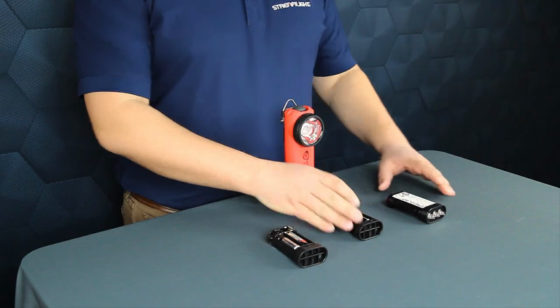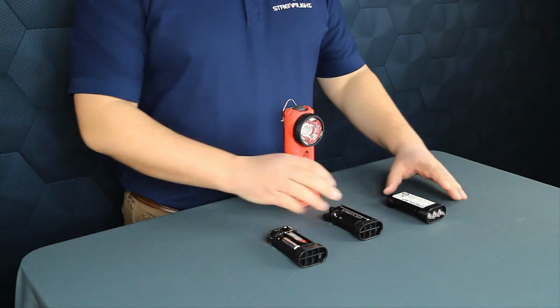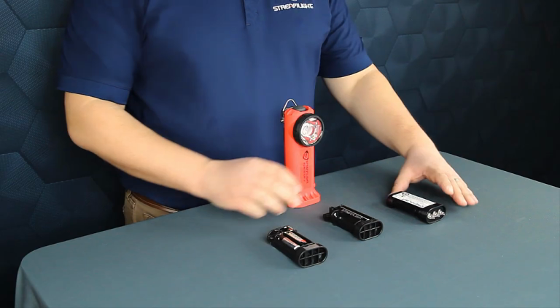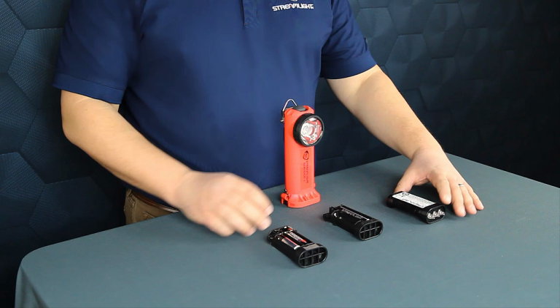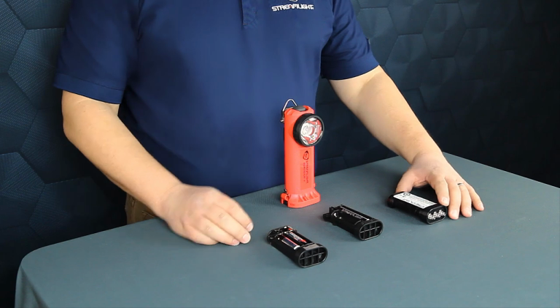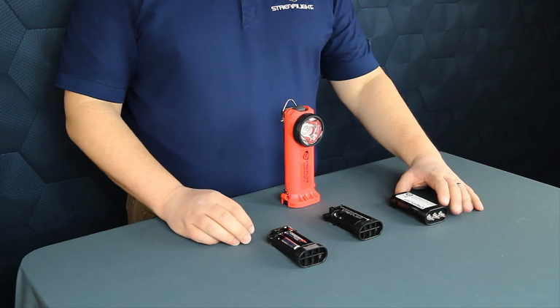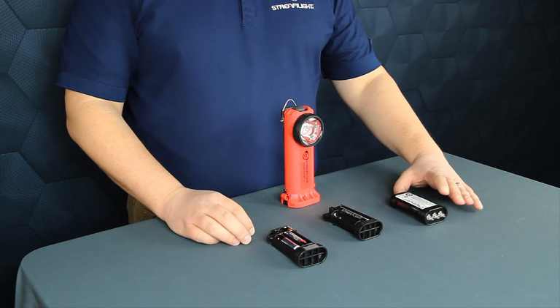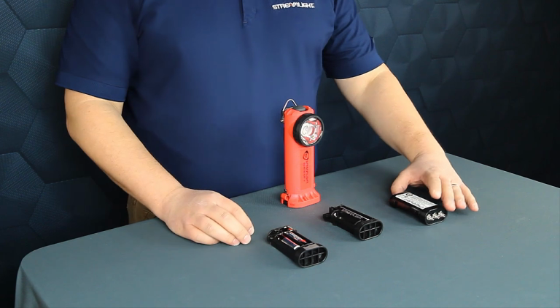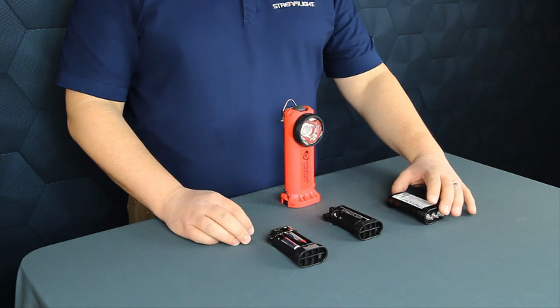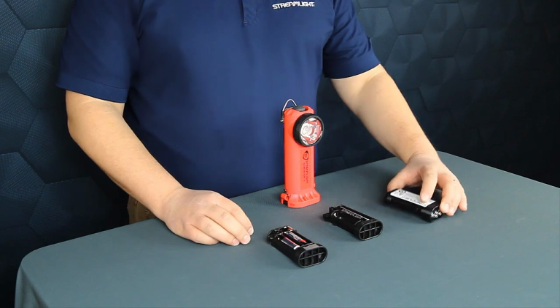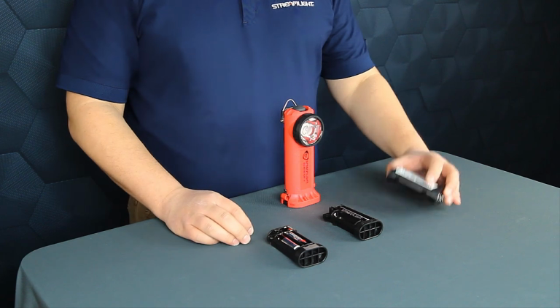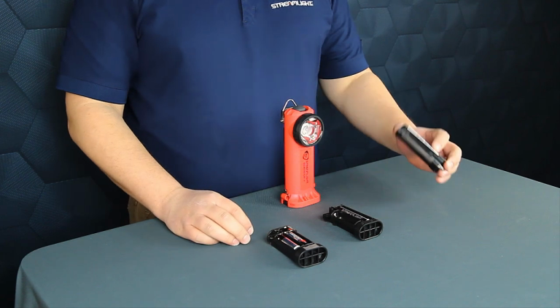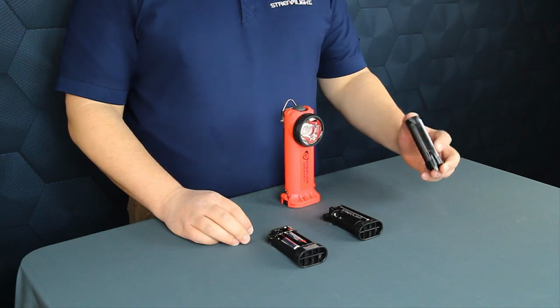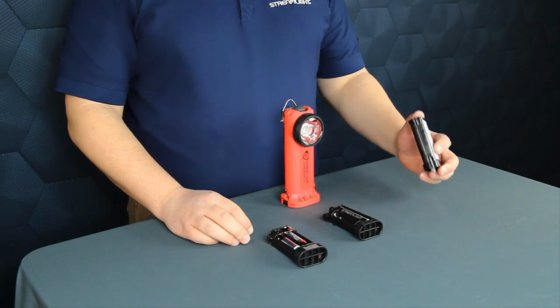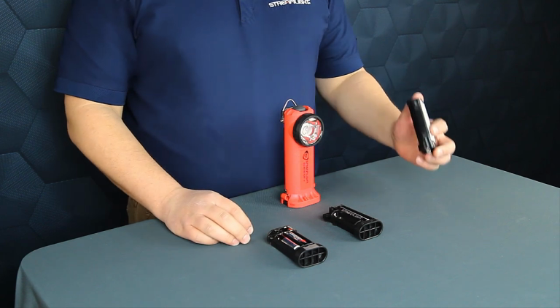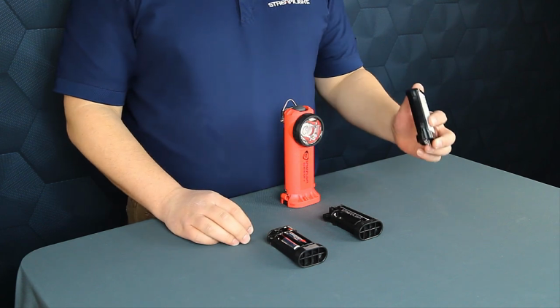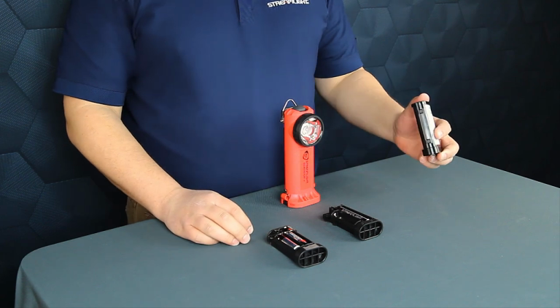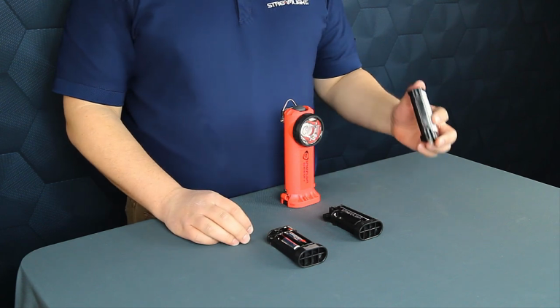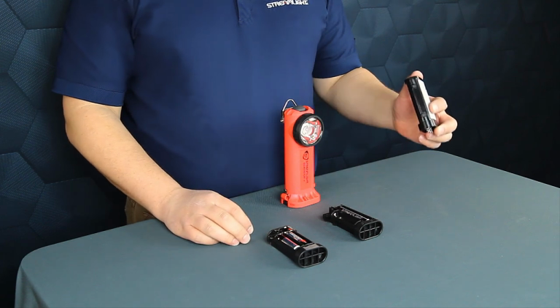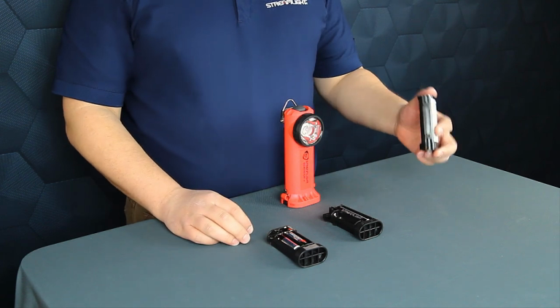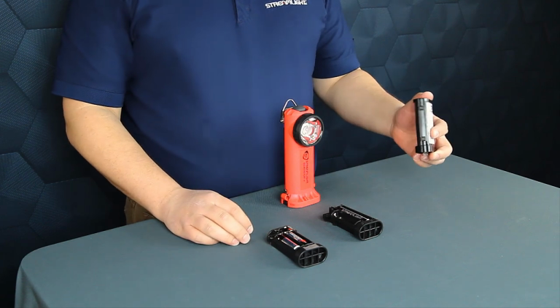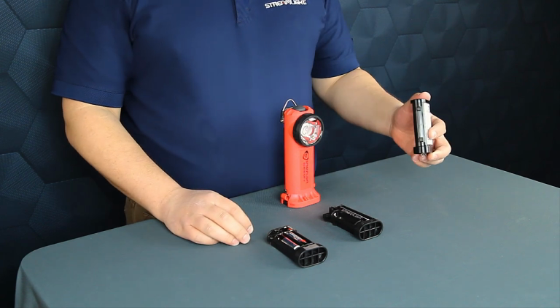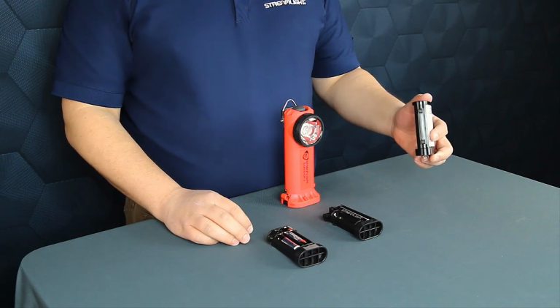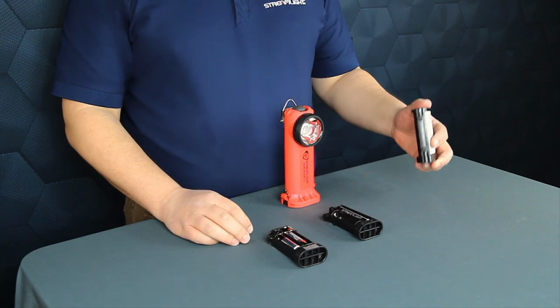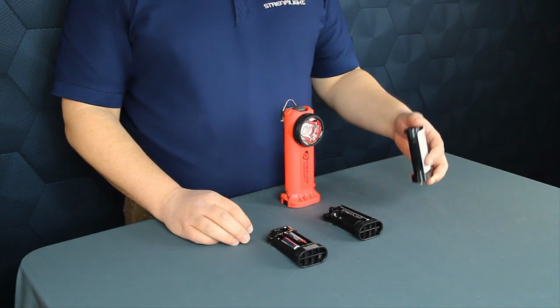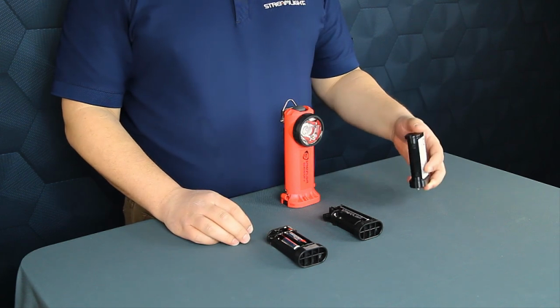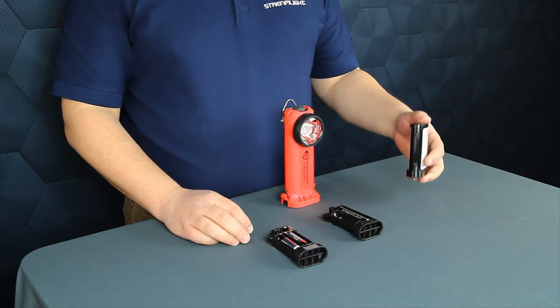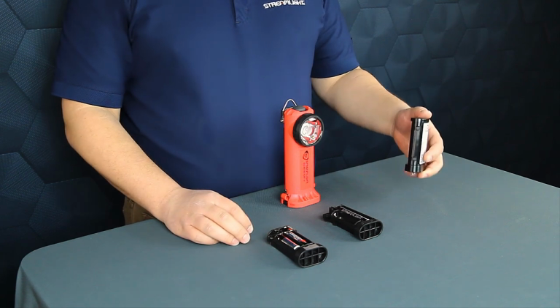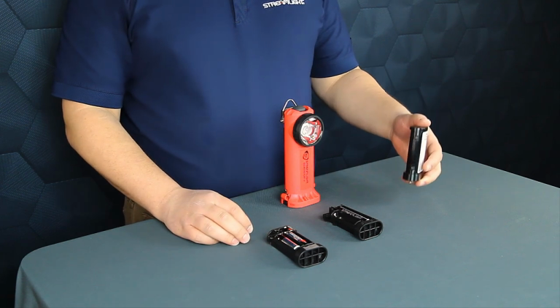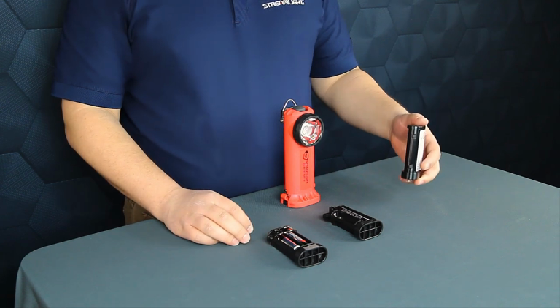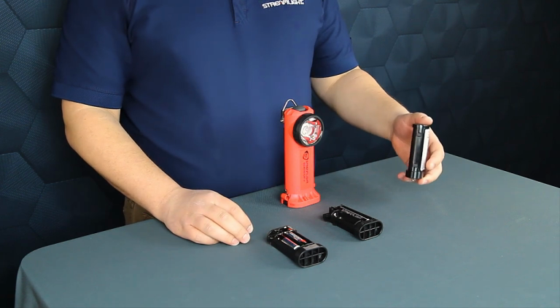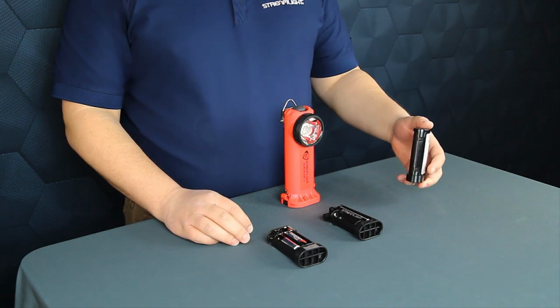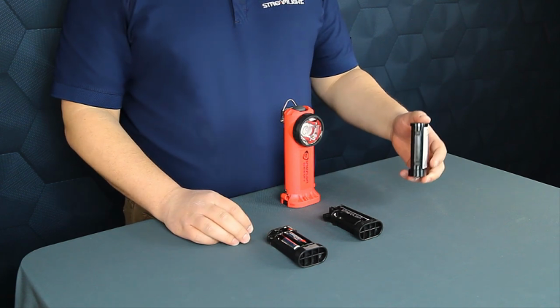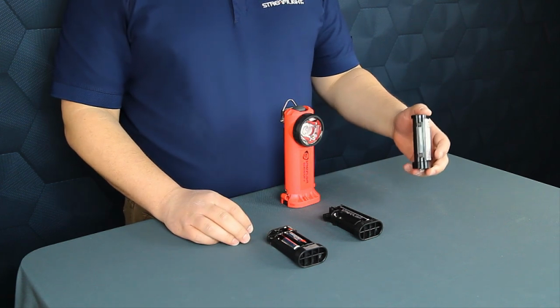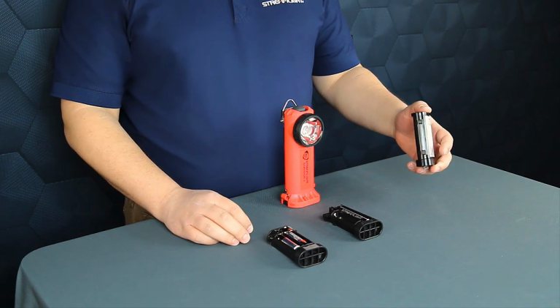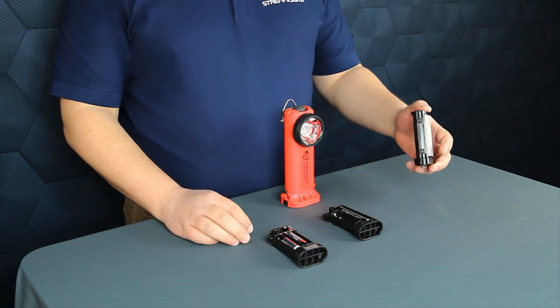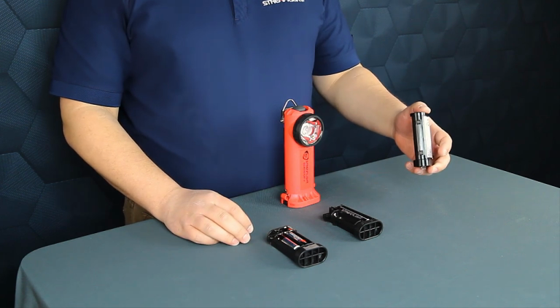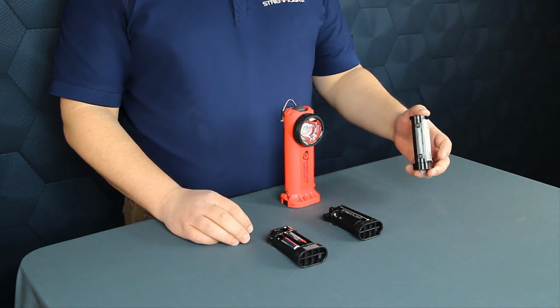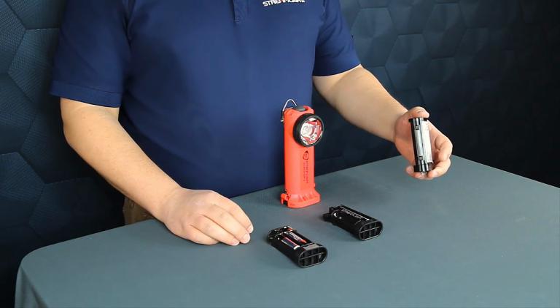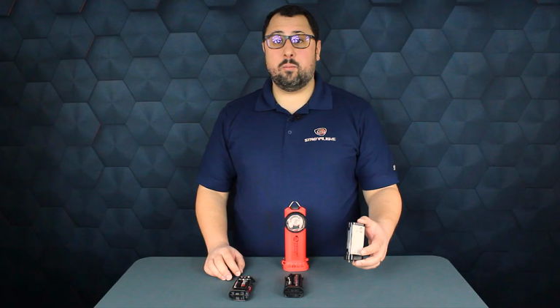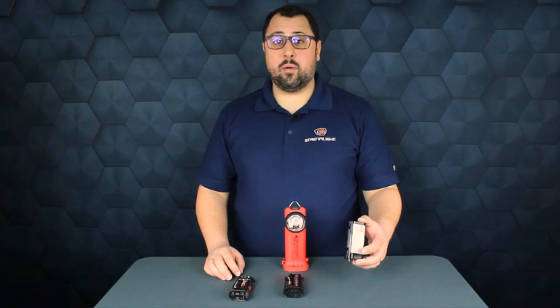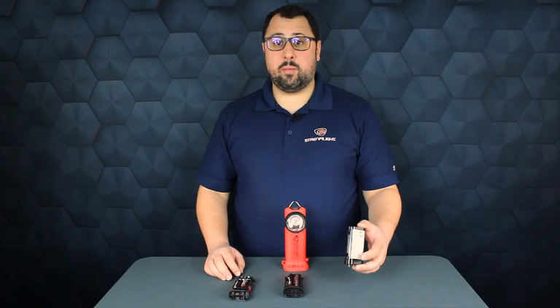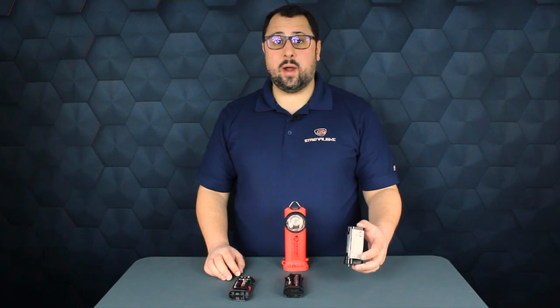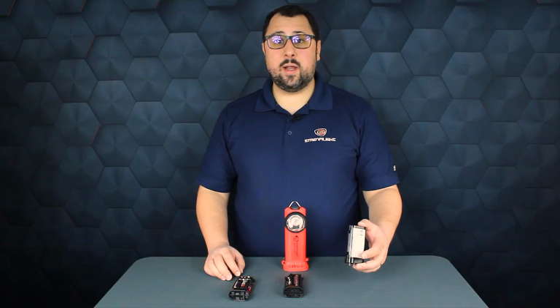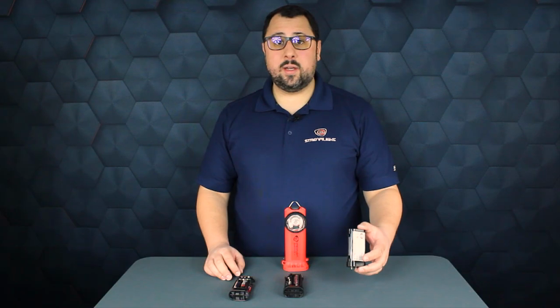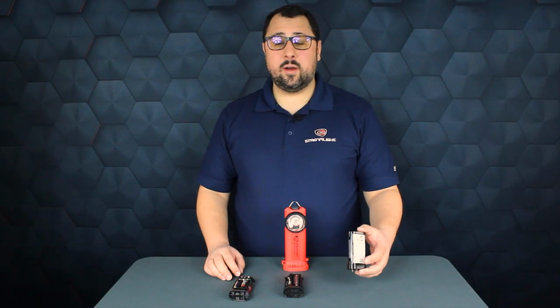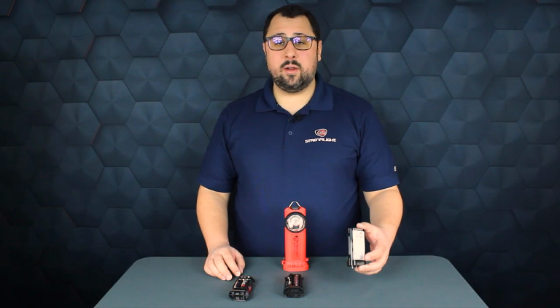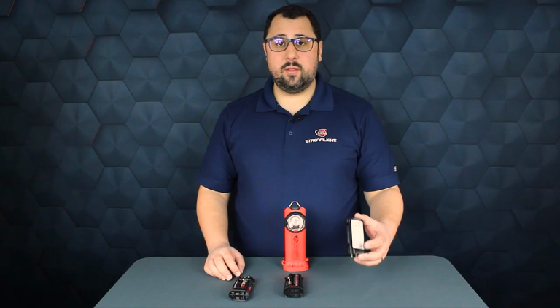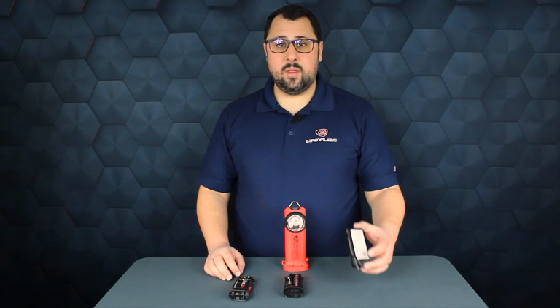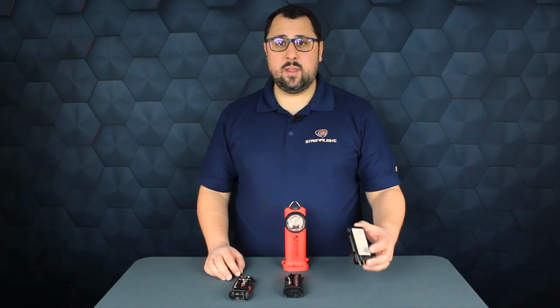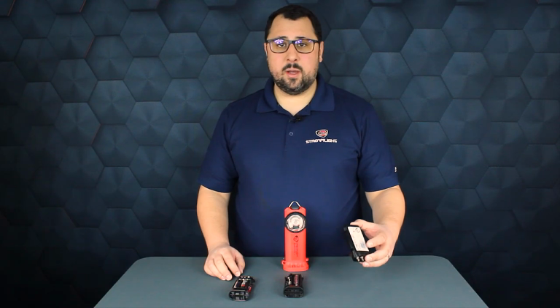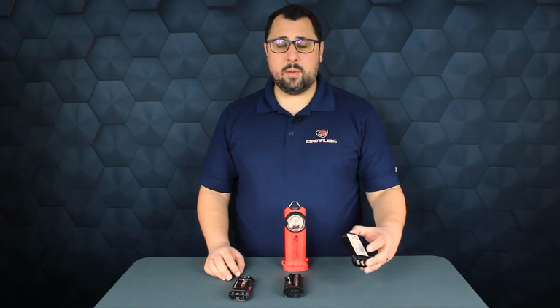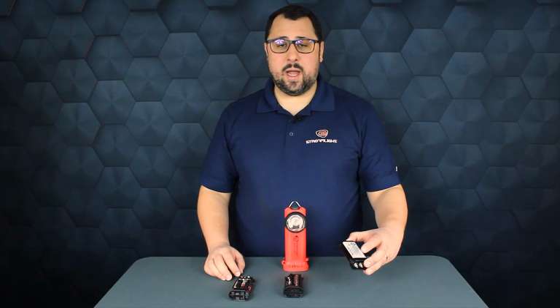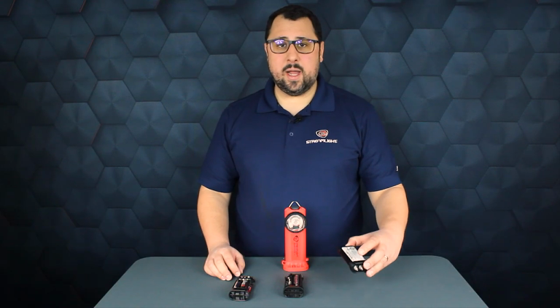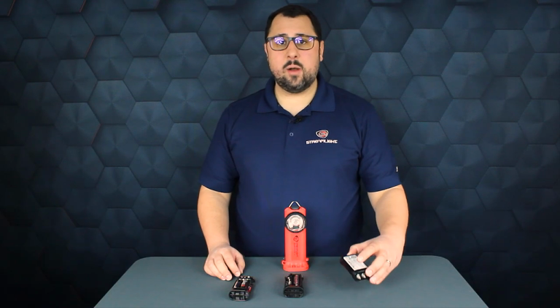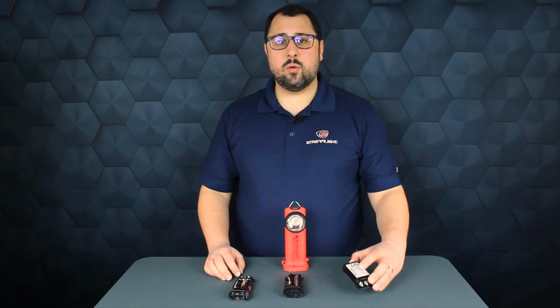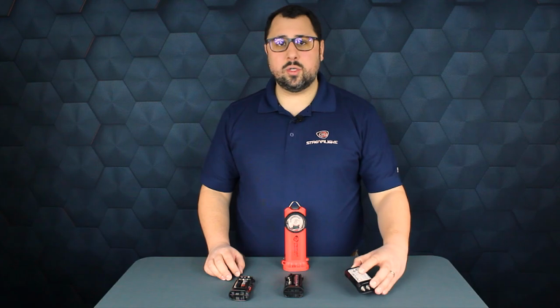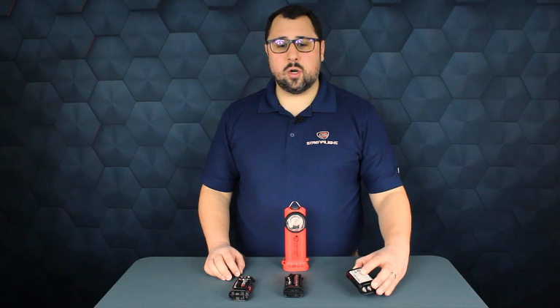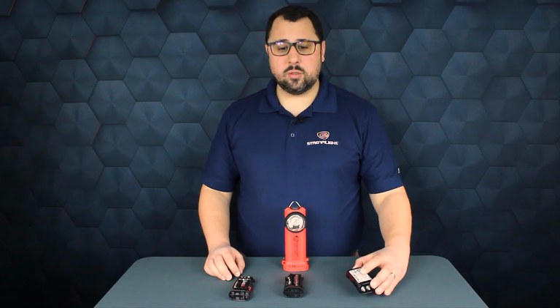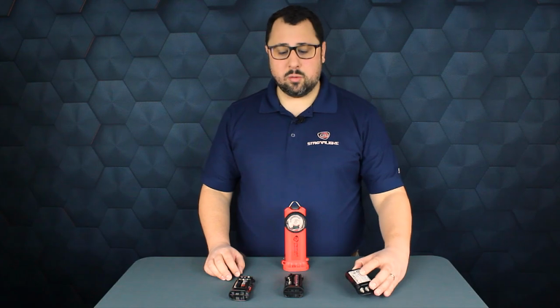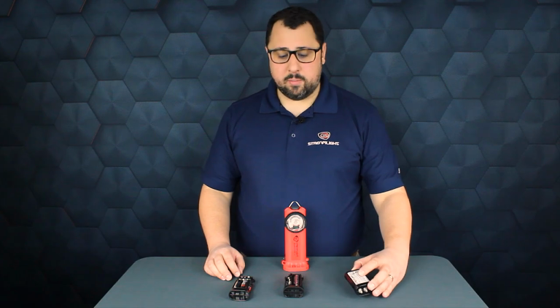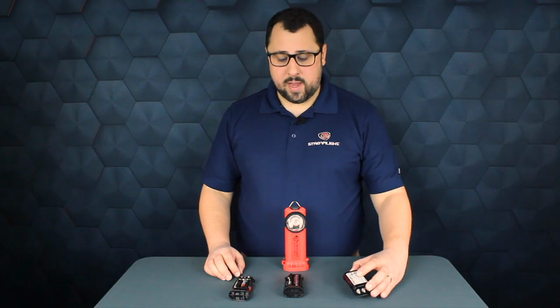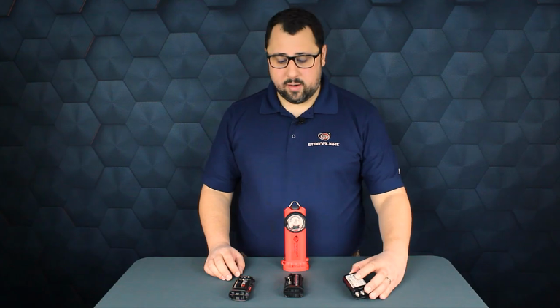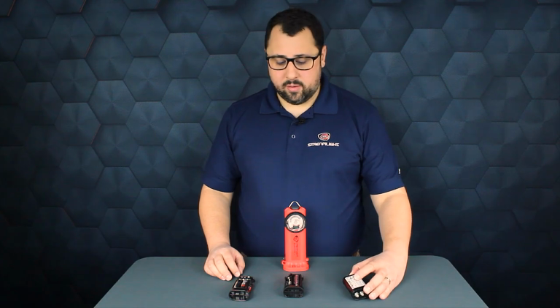Or three, as our Survivor X rechargeable, coming with our proprietary lithium ion rechargeable battery.